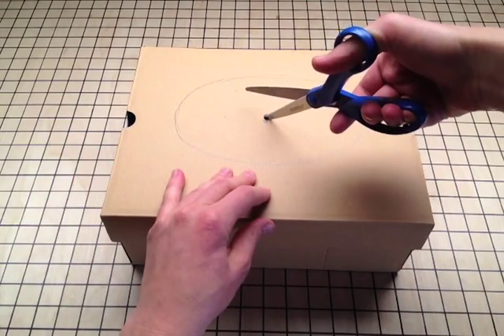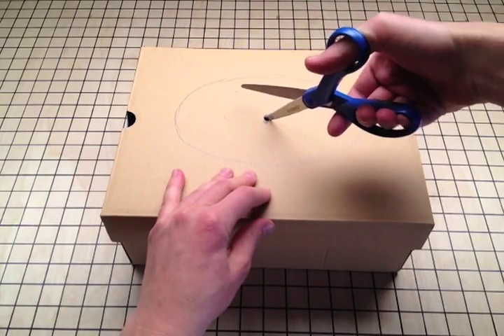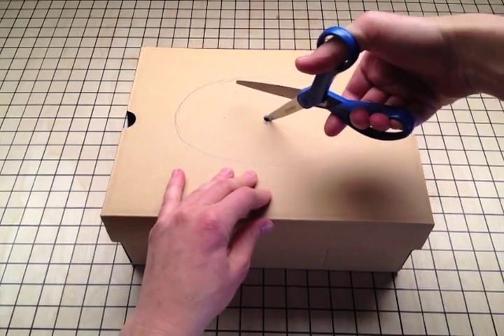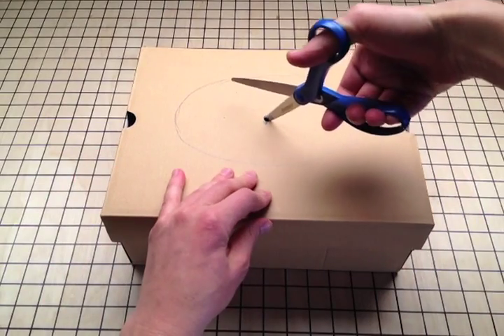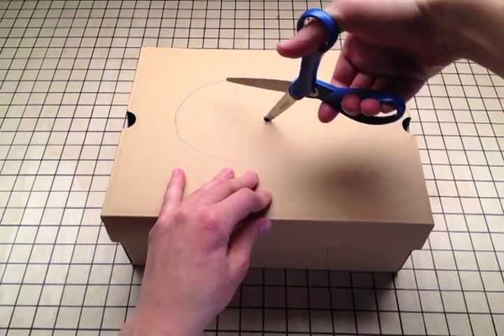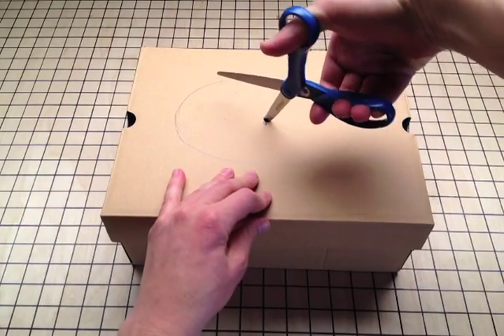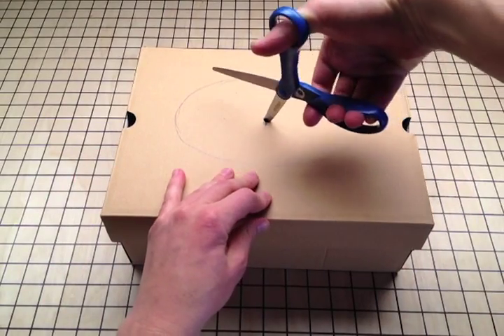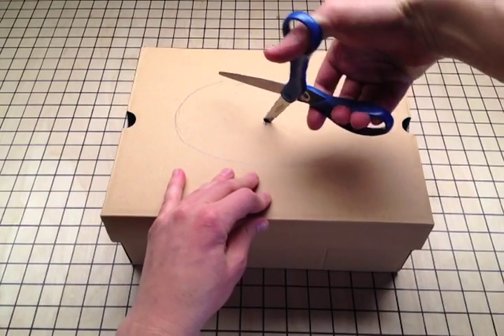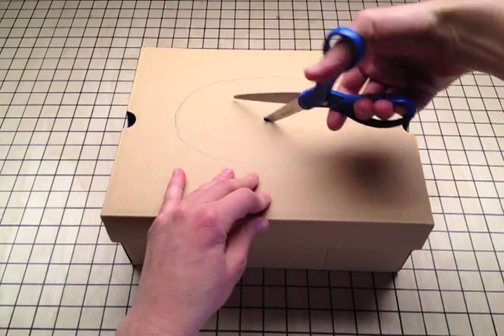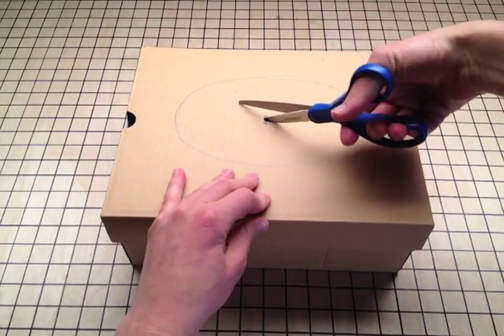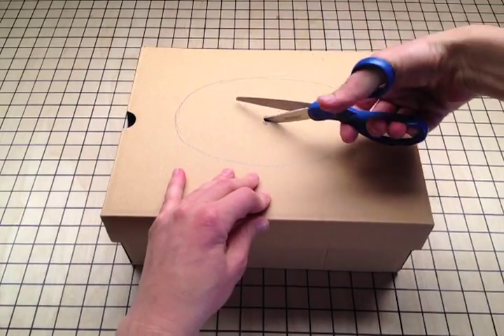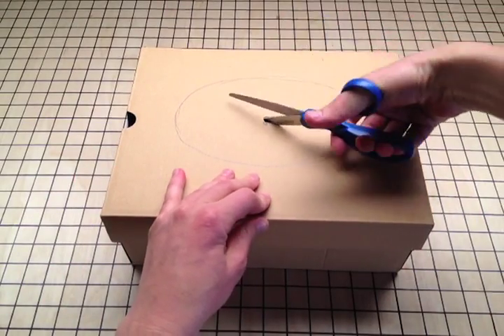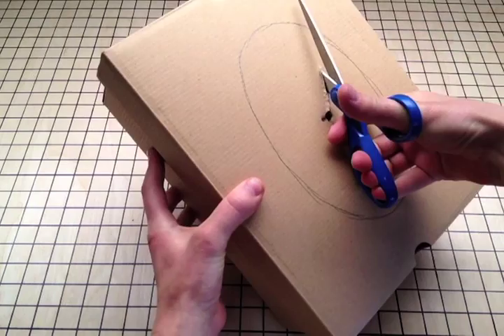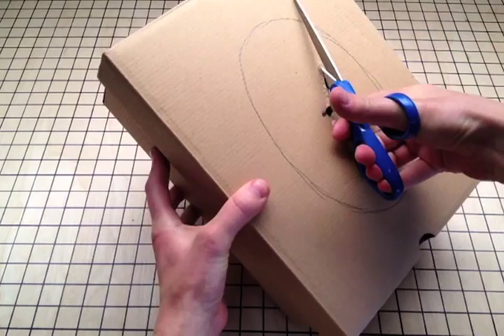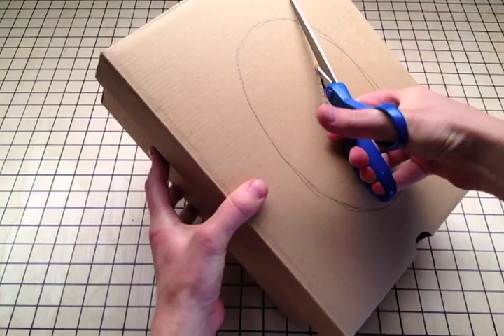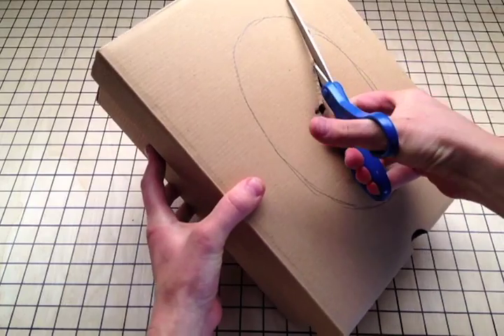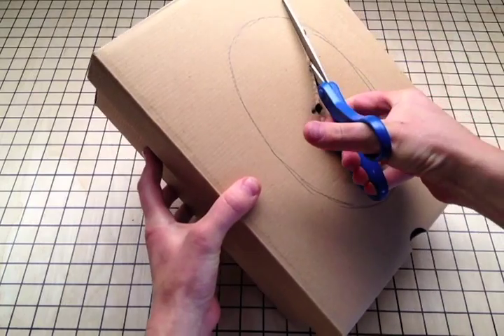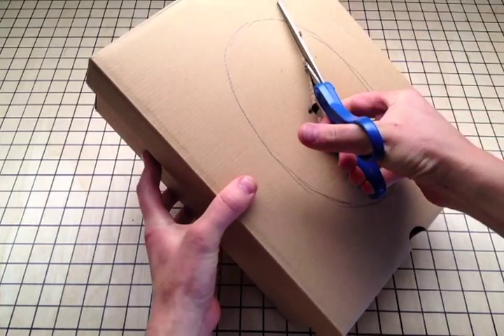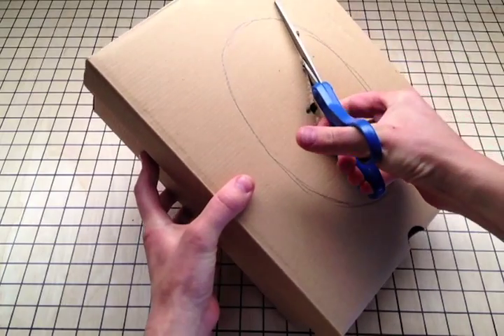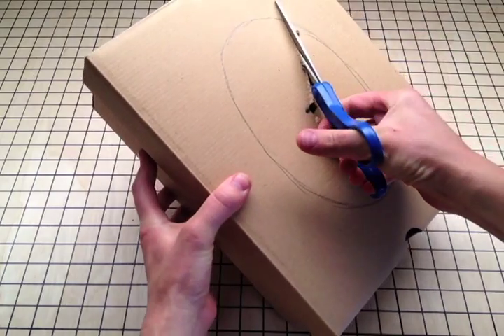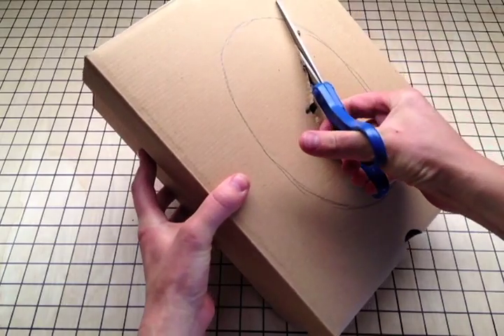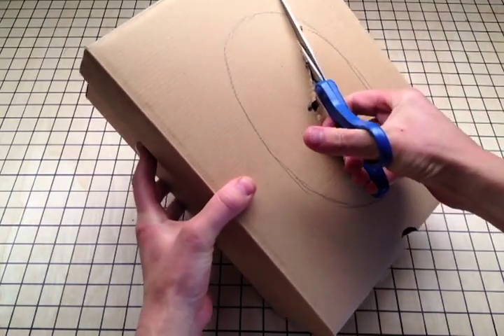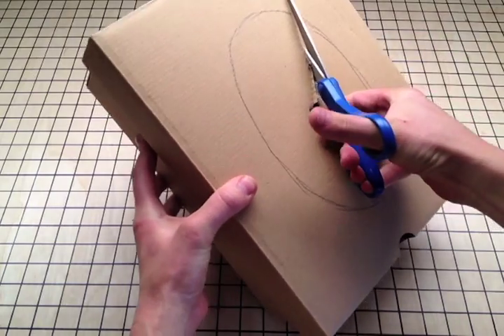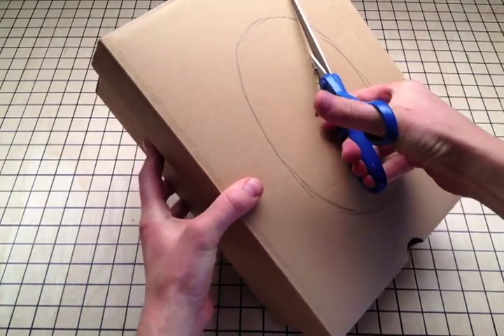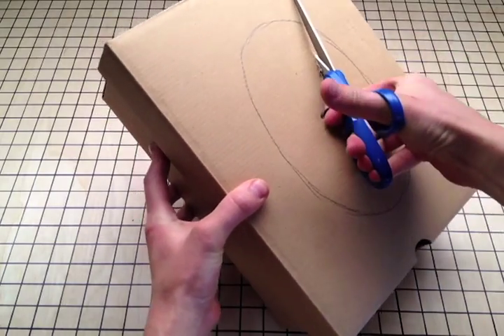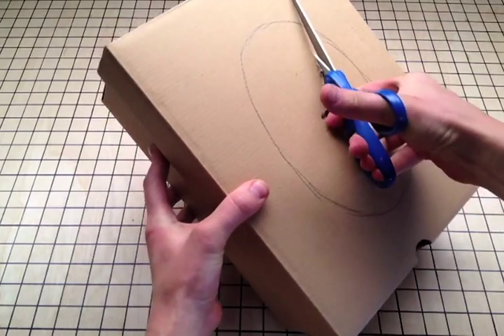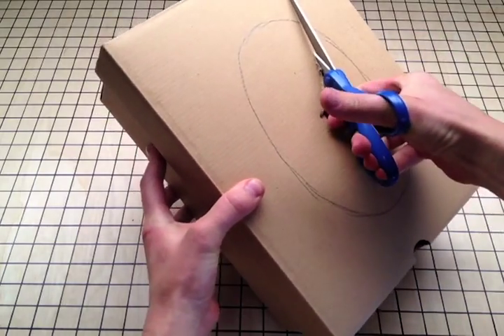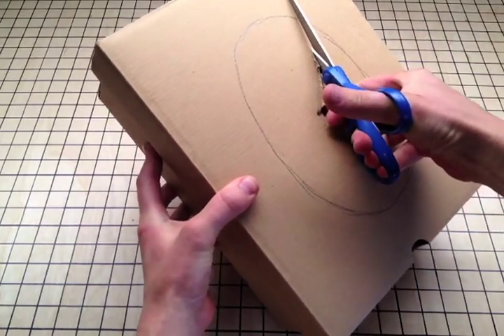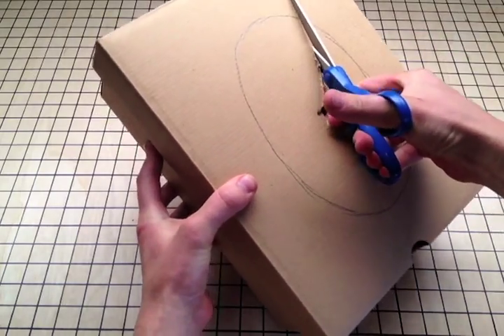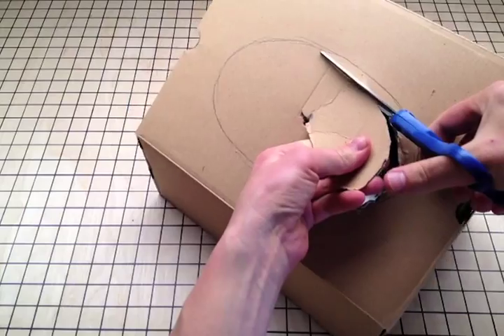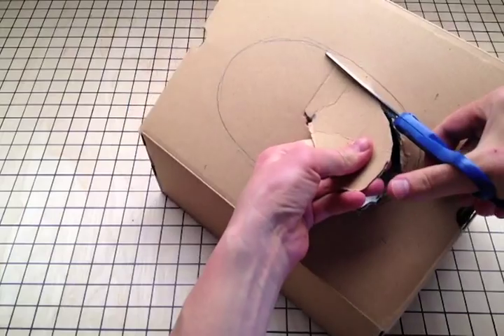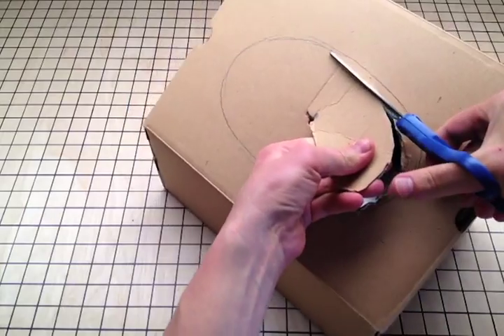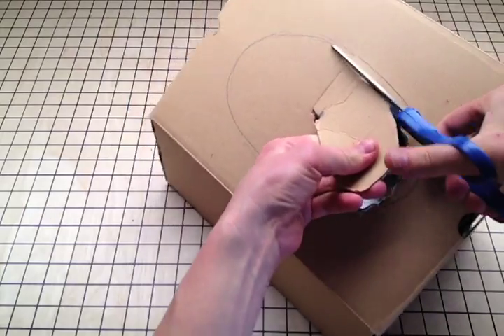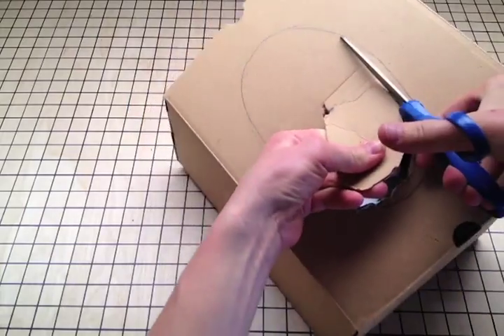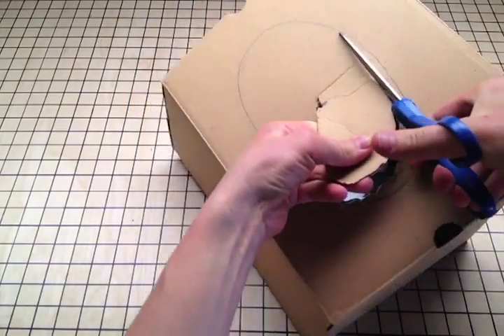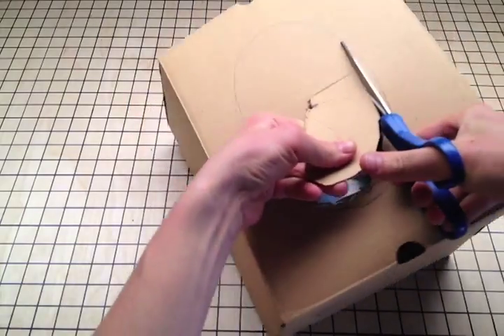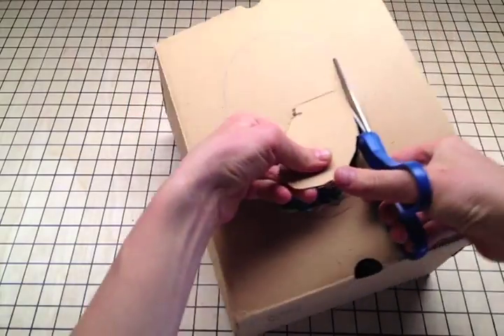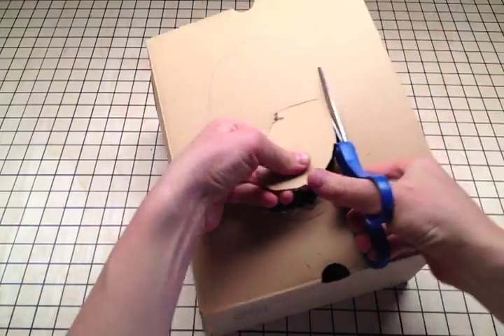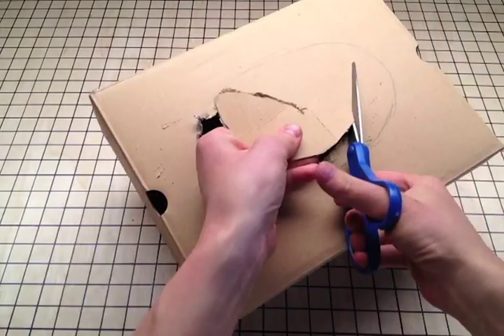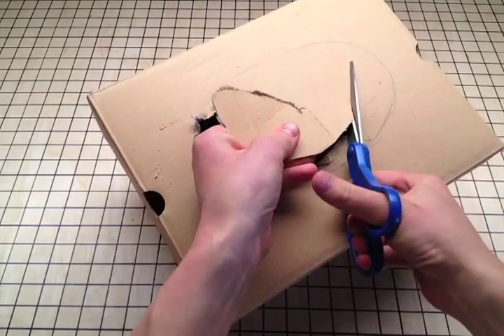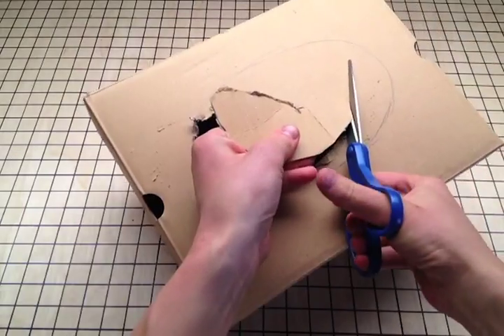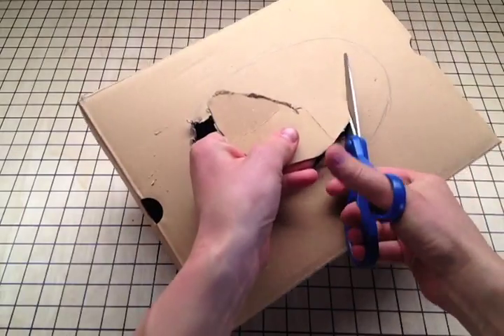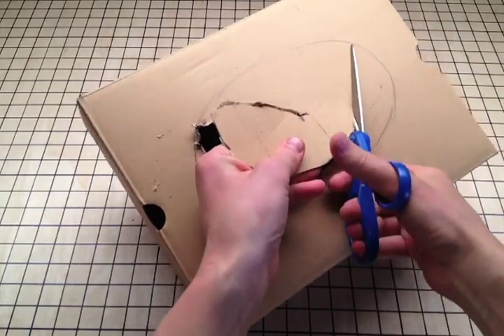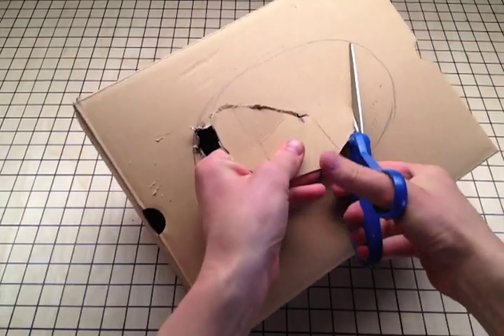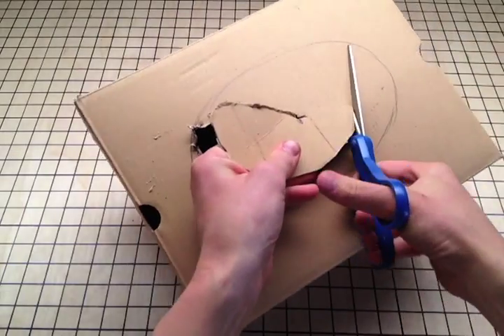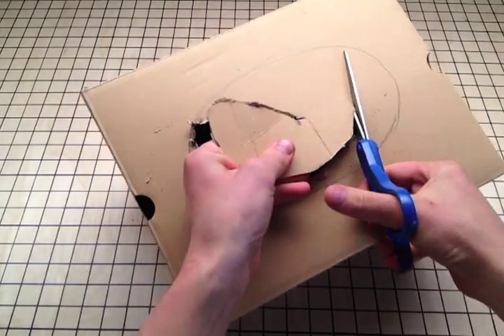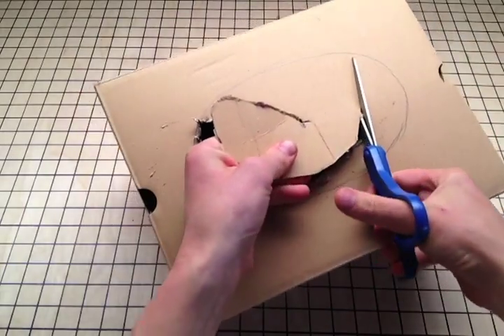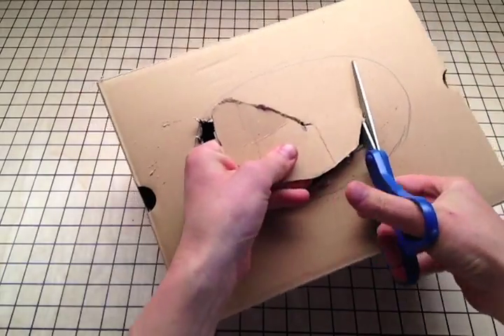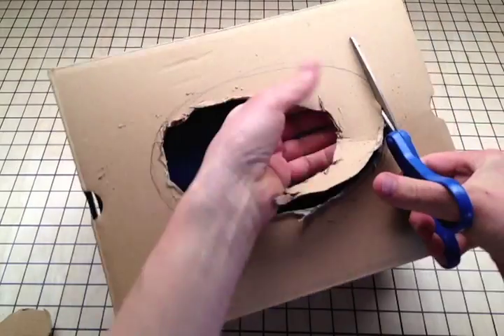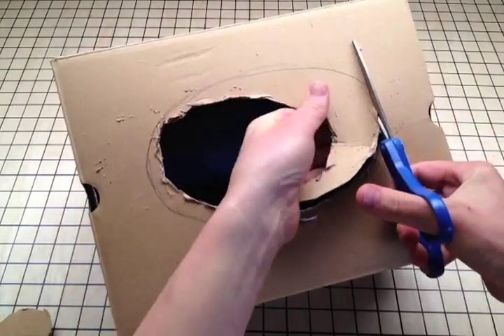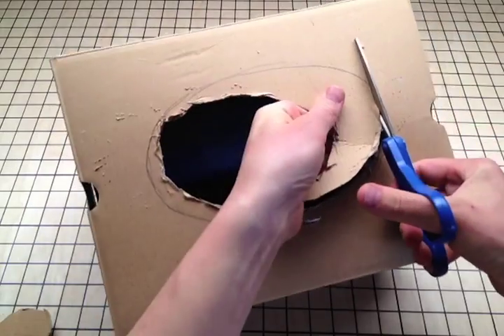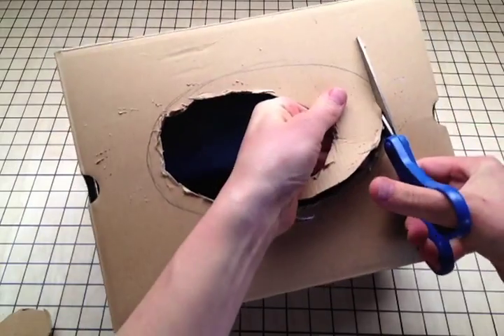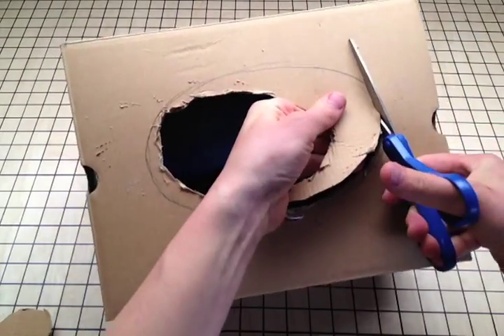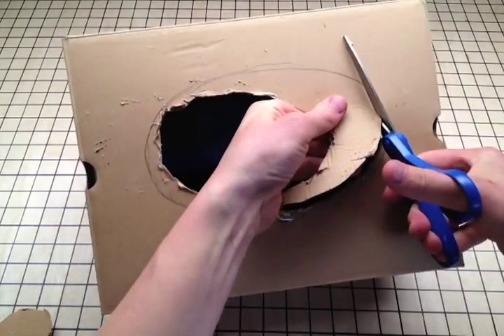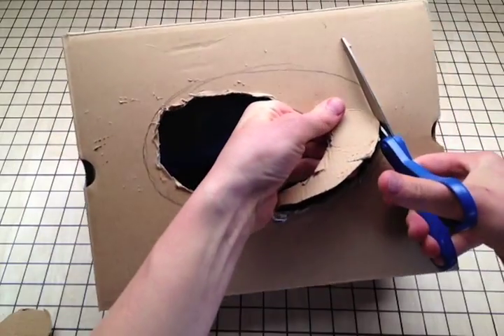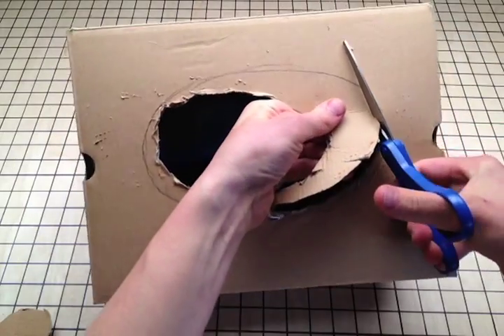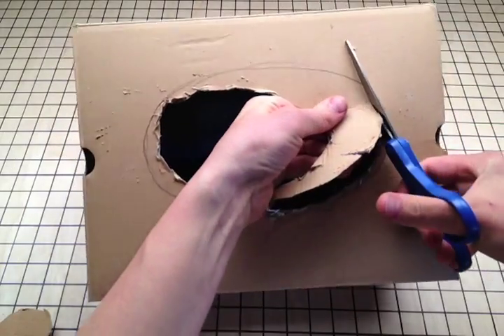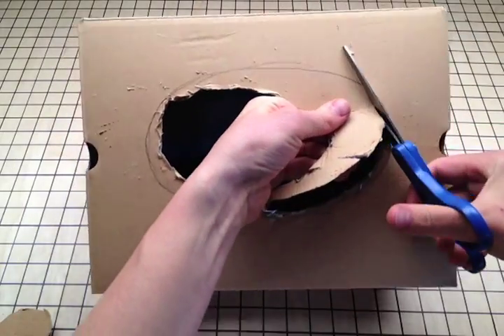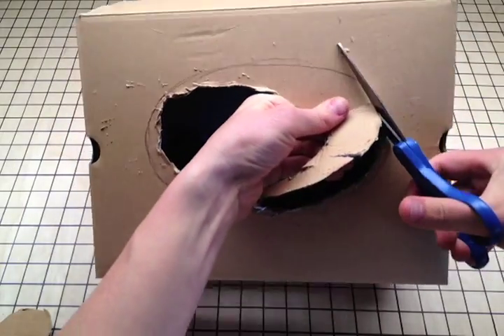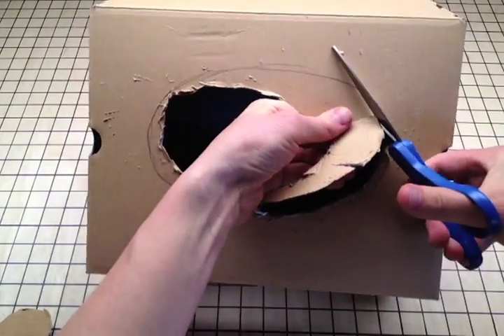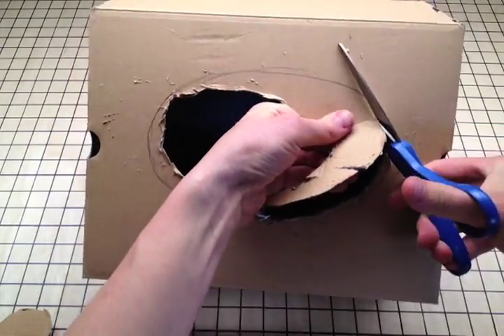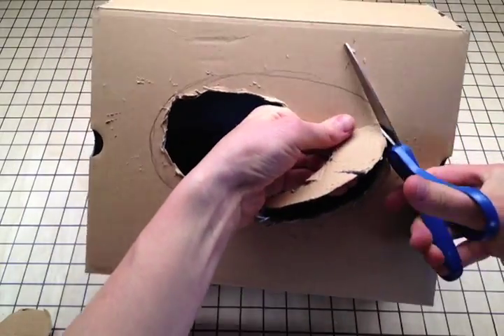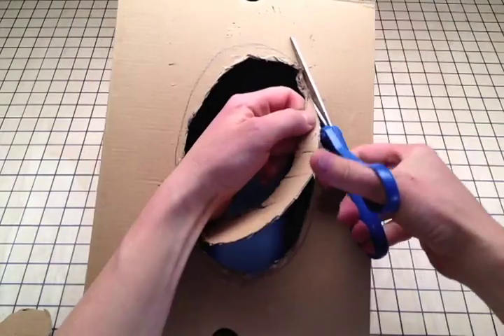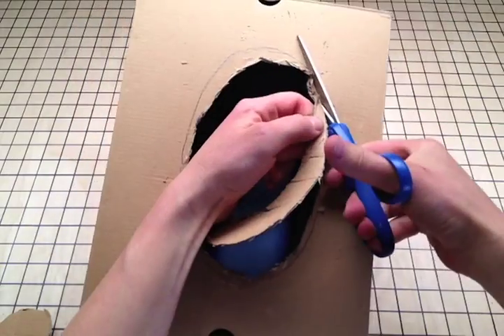Use the hole you punched to start your scissors. Cut out from the center to your line. Try your best to cut out the whole shape.